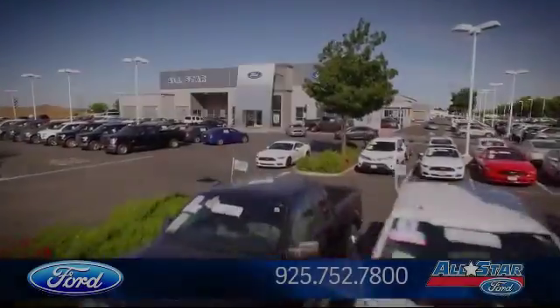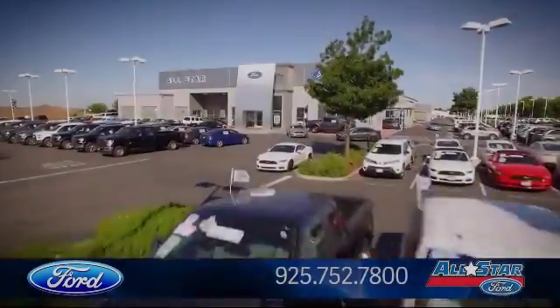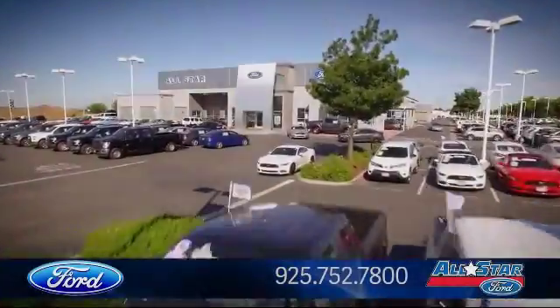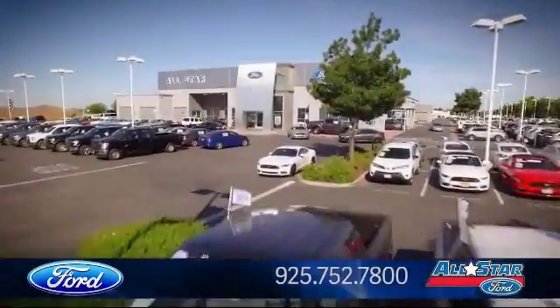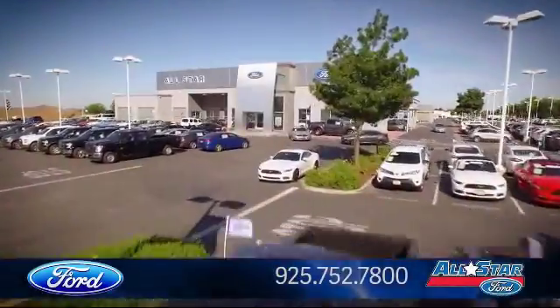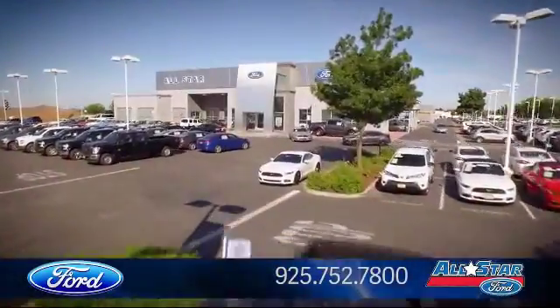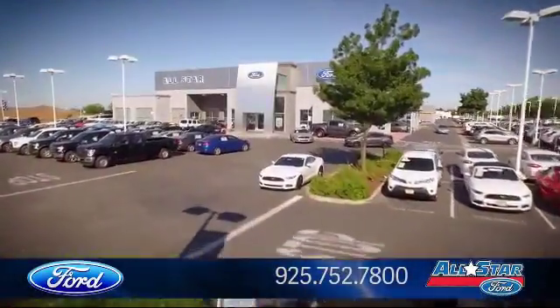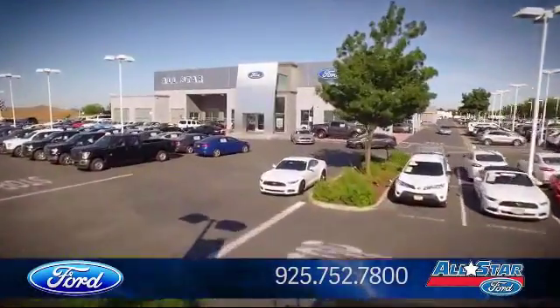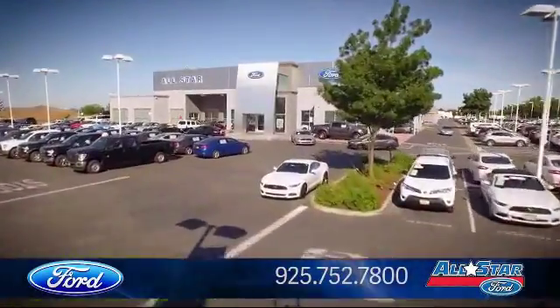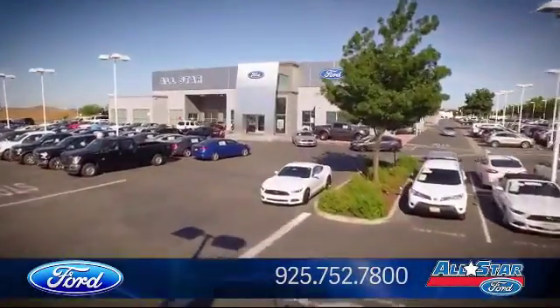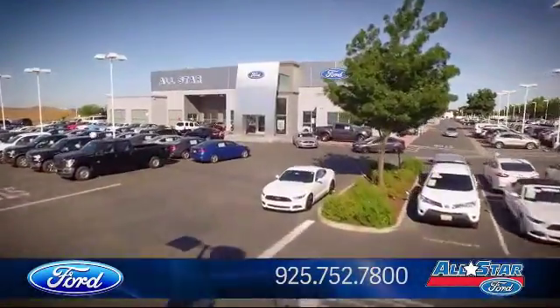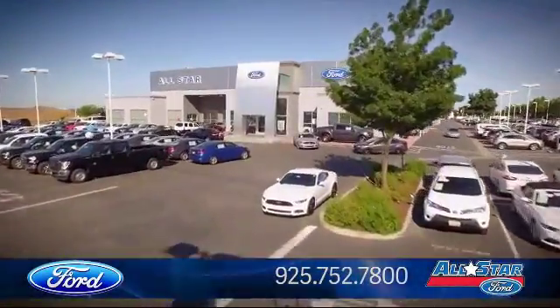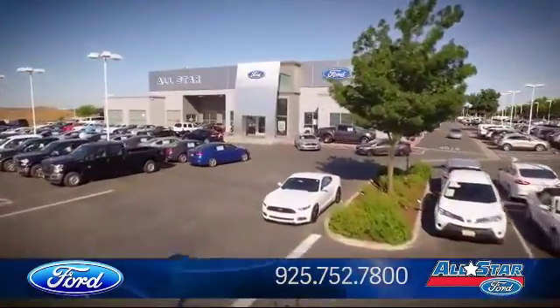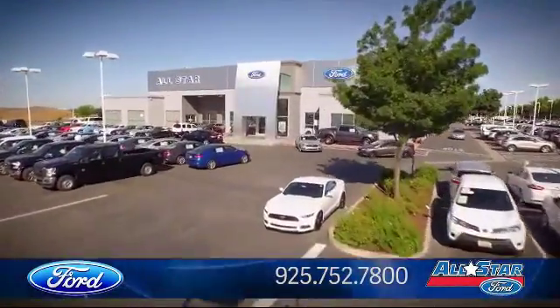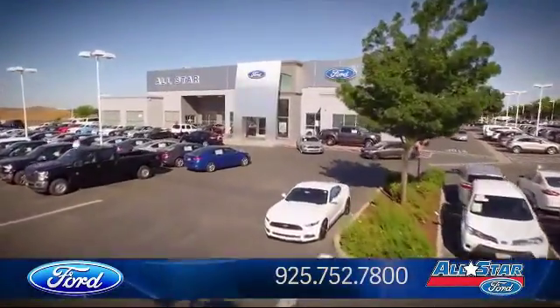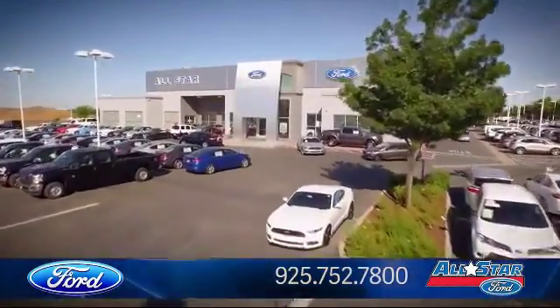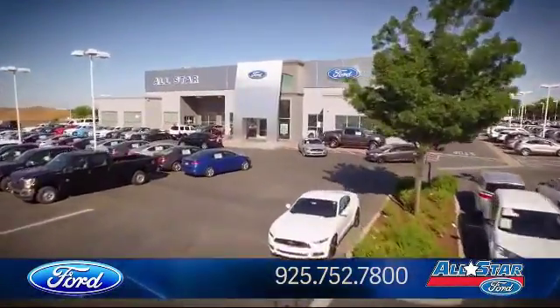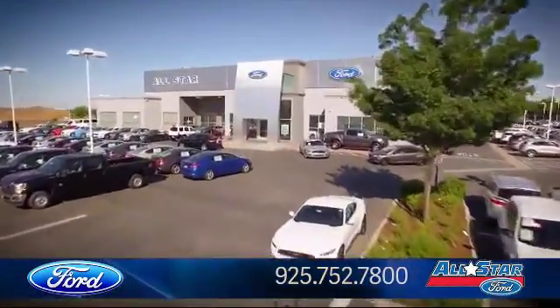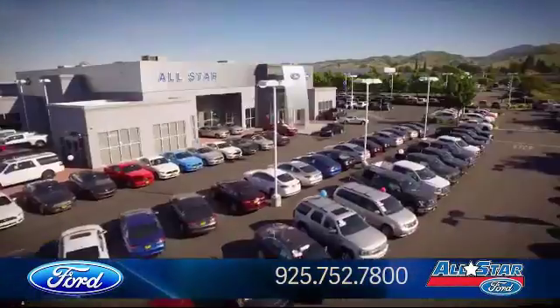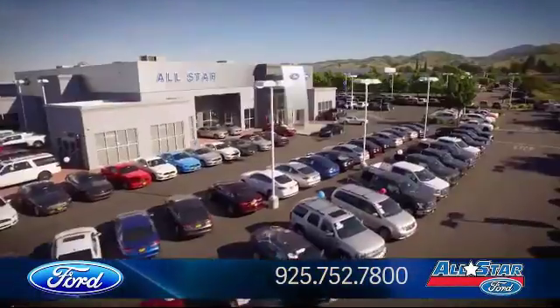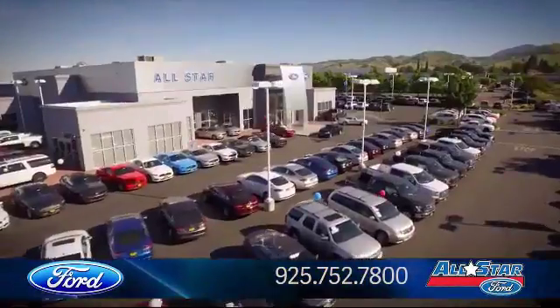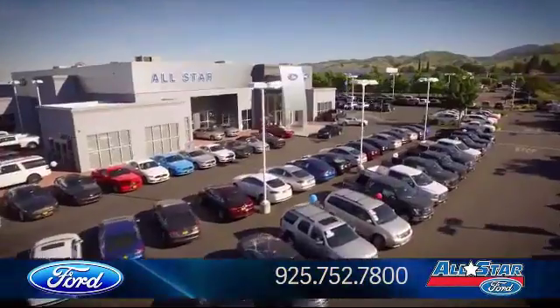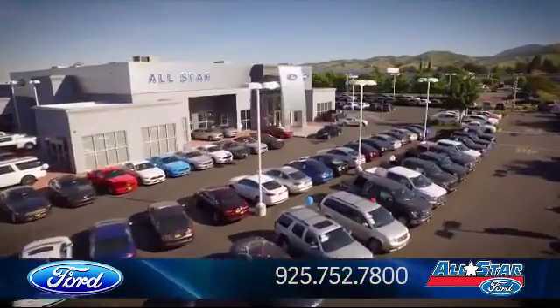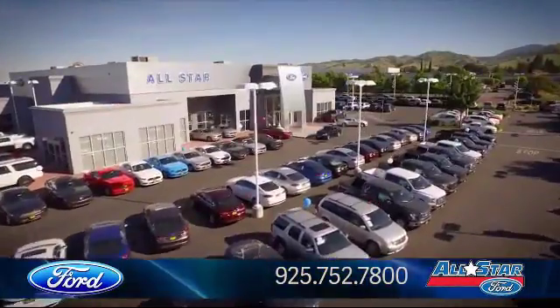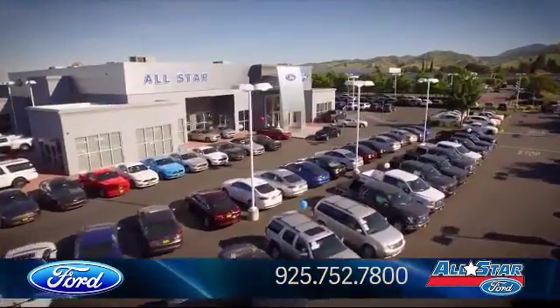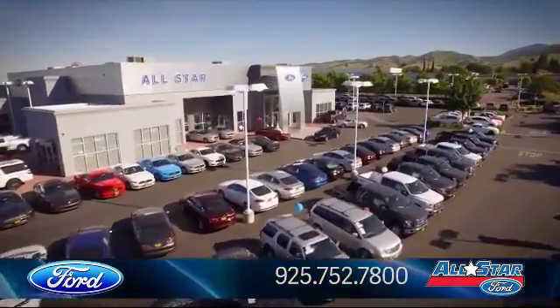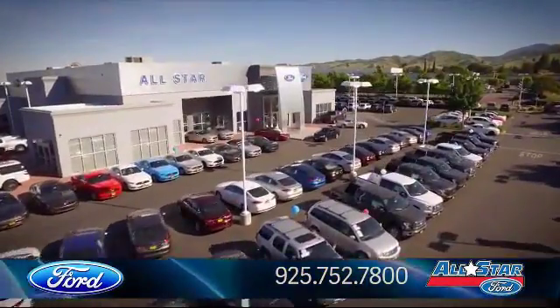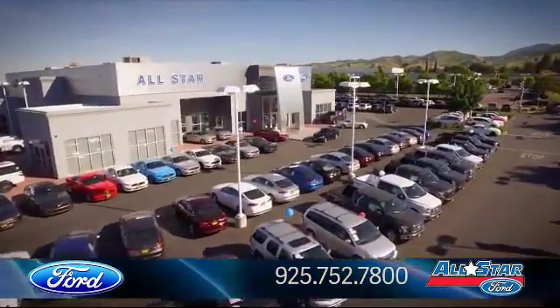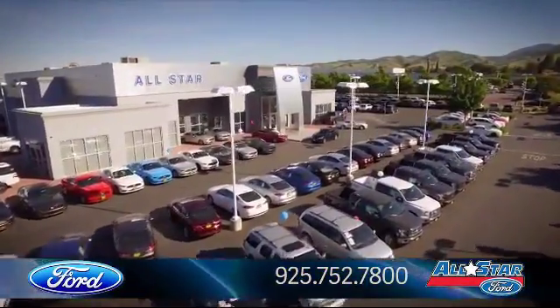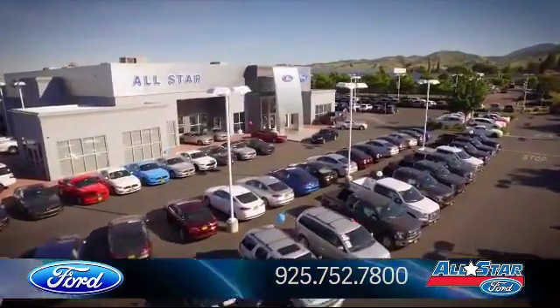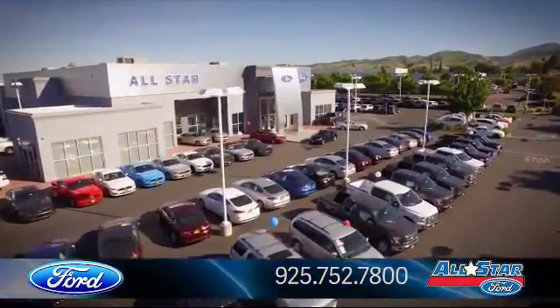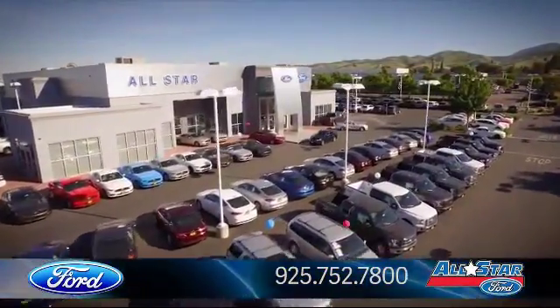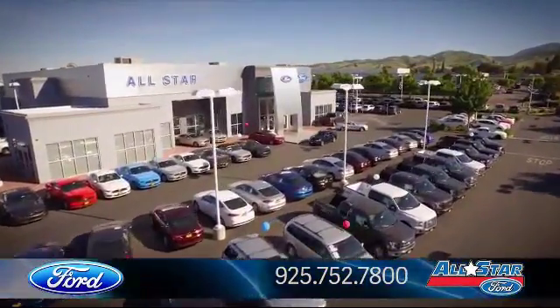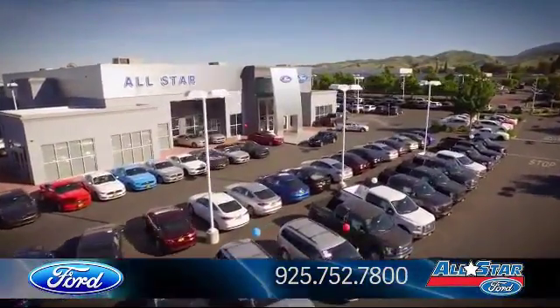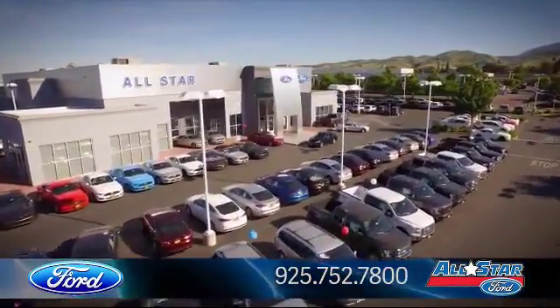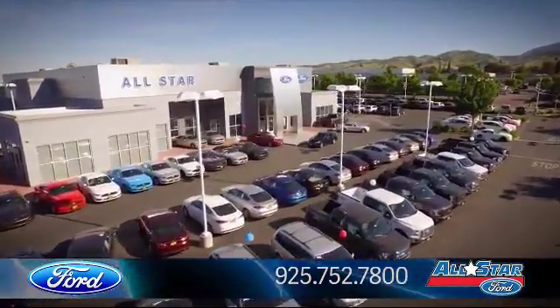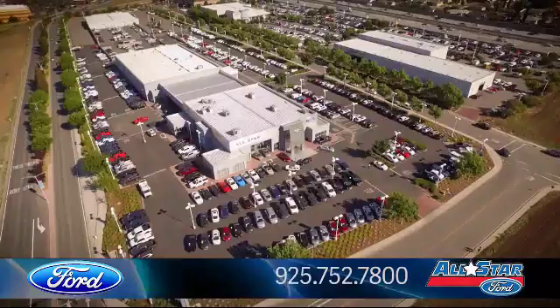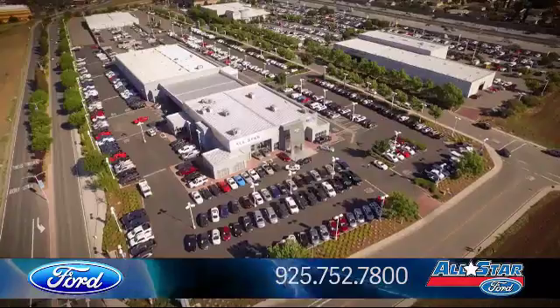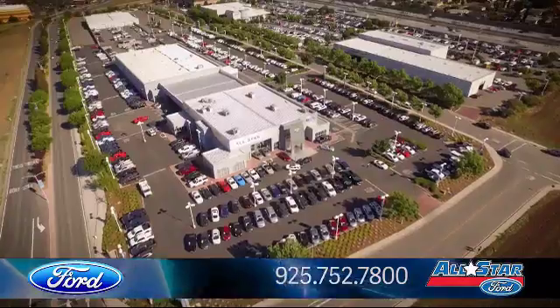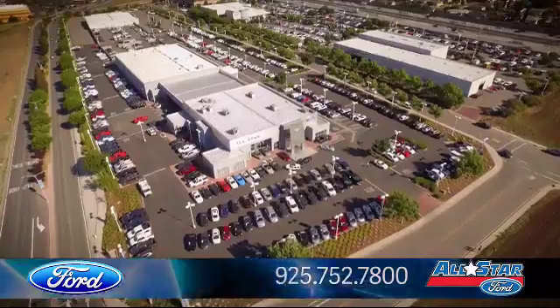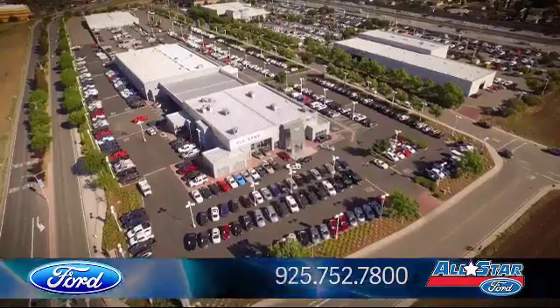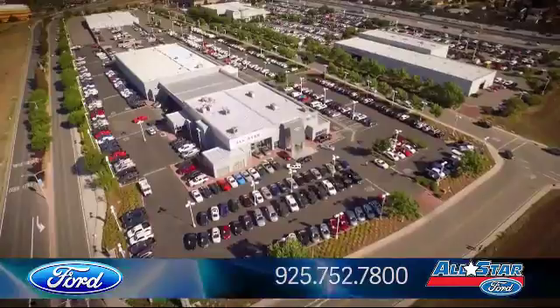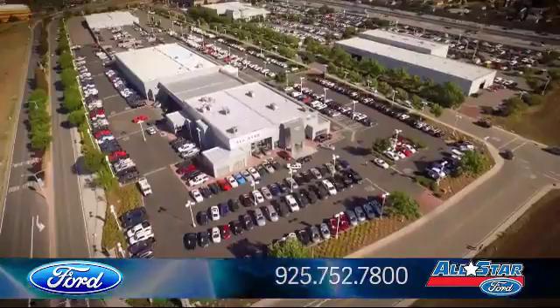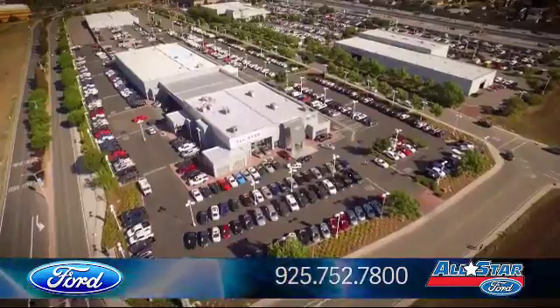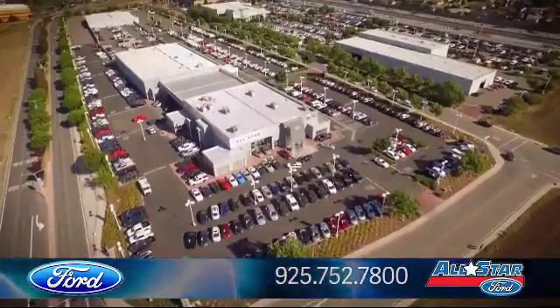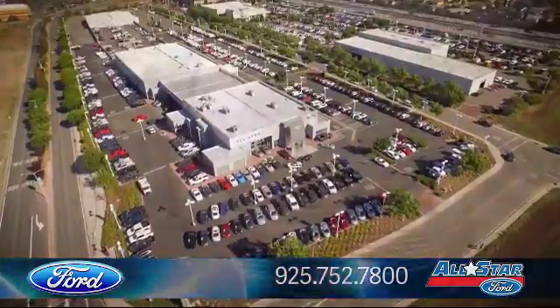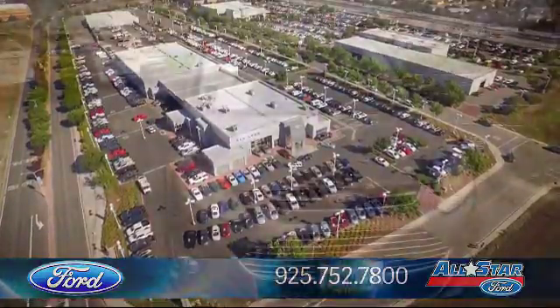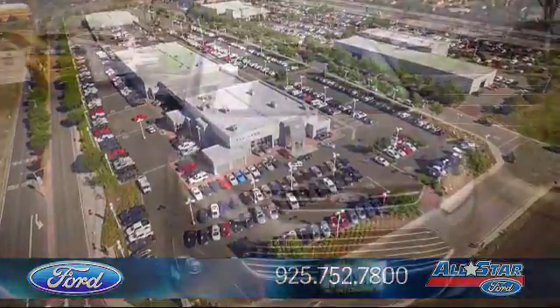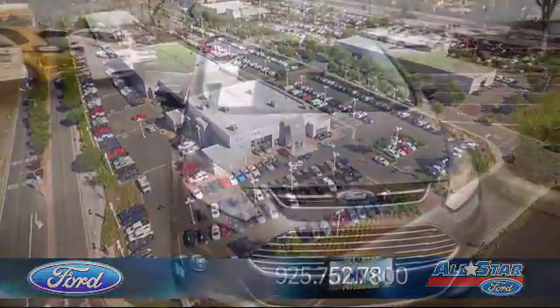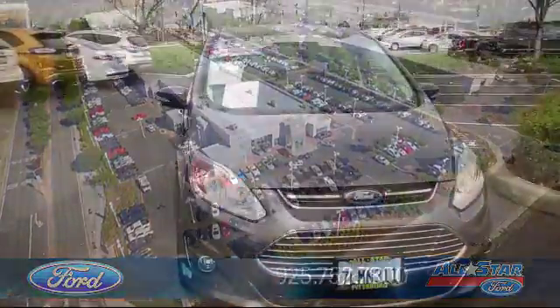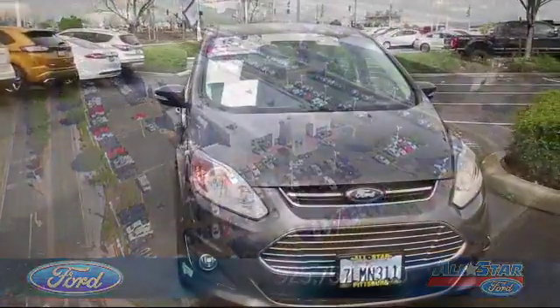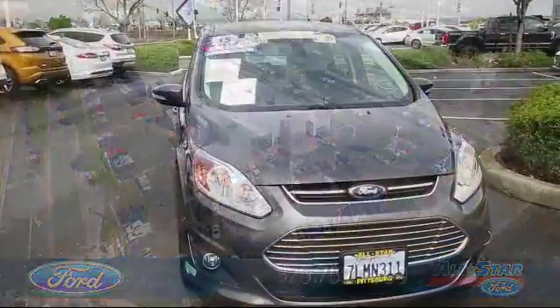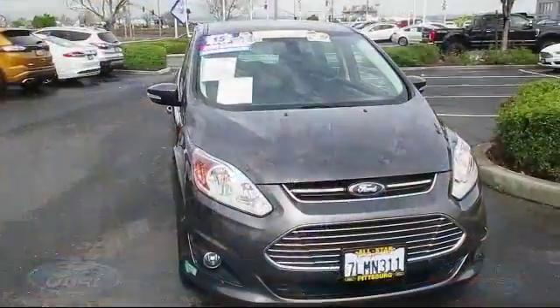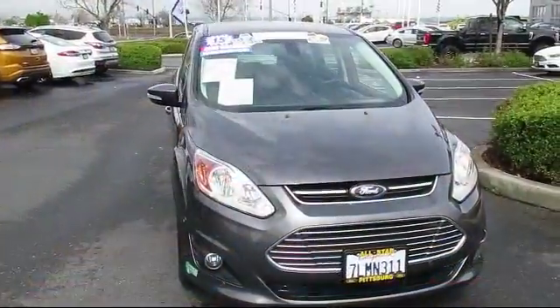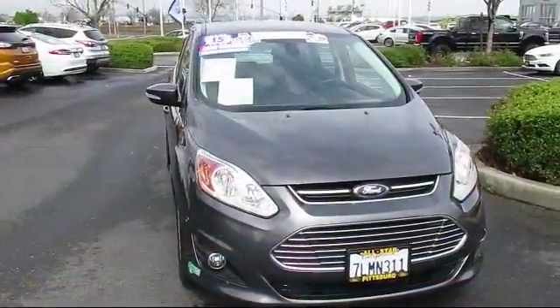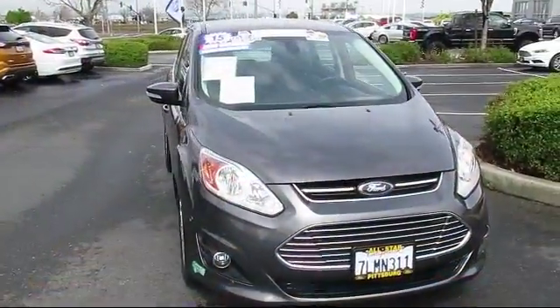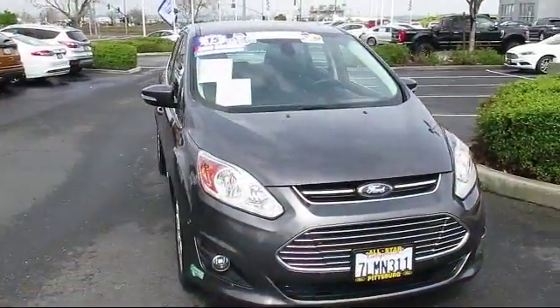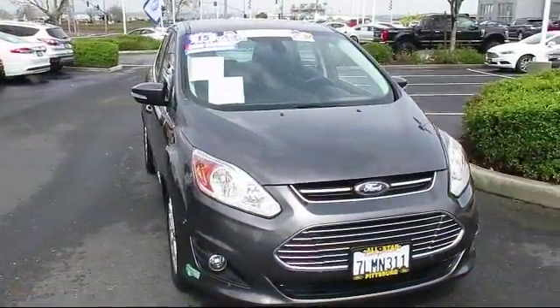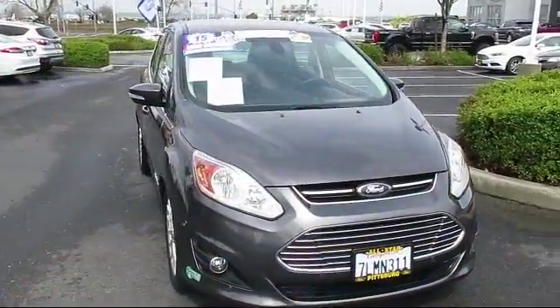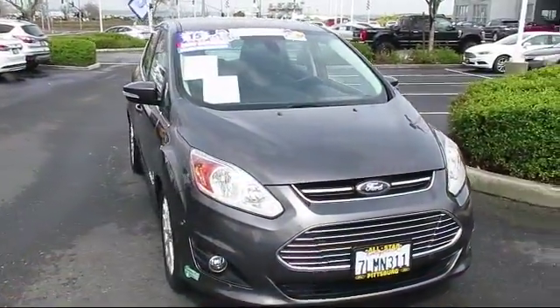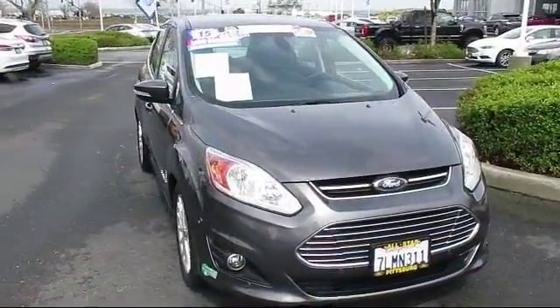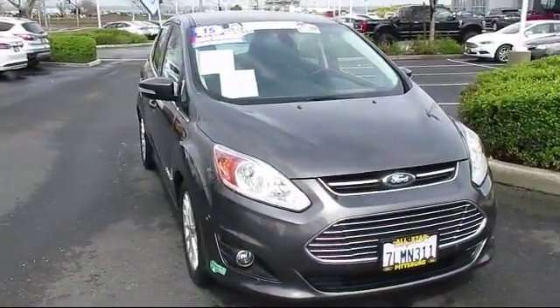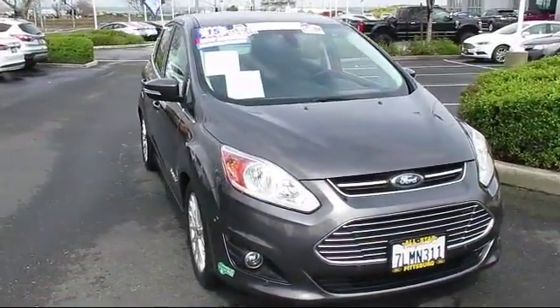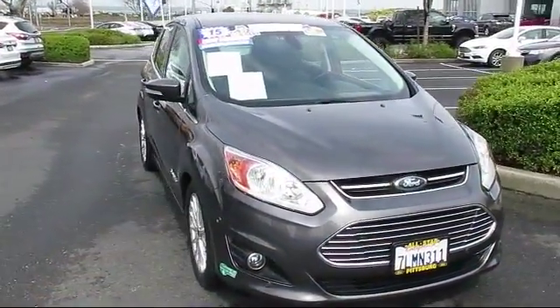Welcome to All-Star Ford, and here's a look at another one of our premium vehicles from our huge selection of cars, trucks, and SUVs.